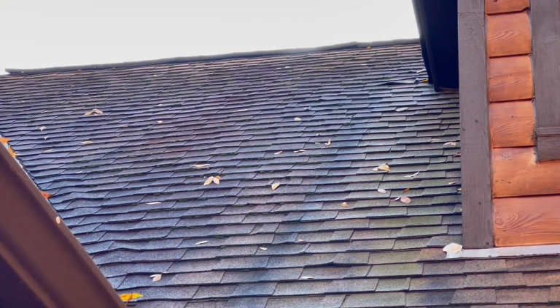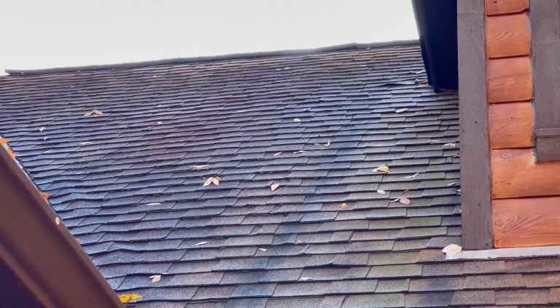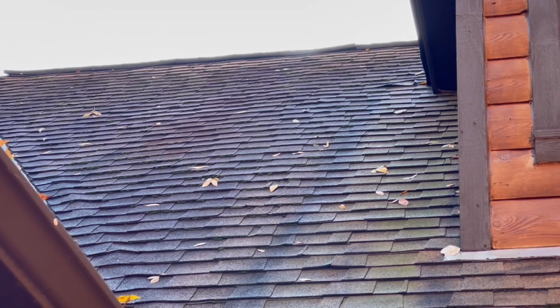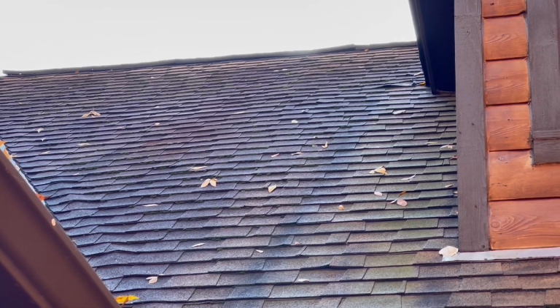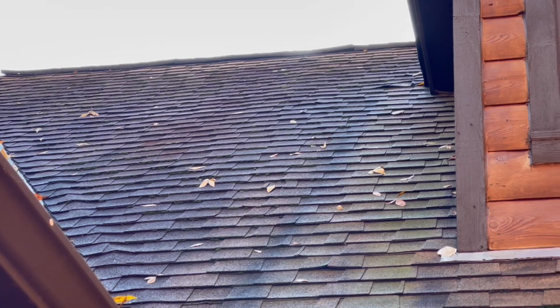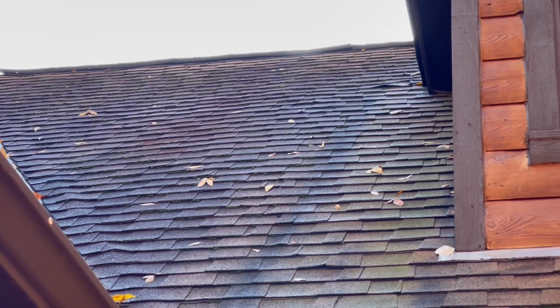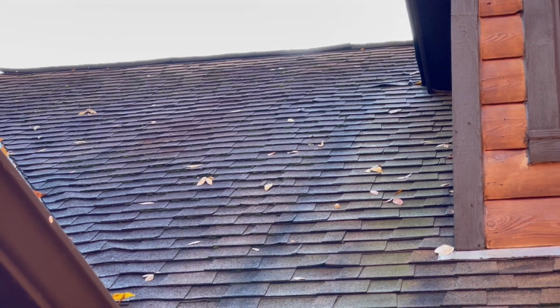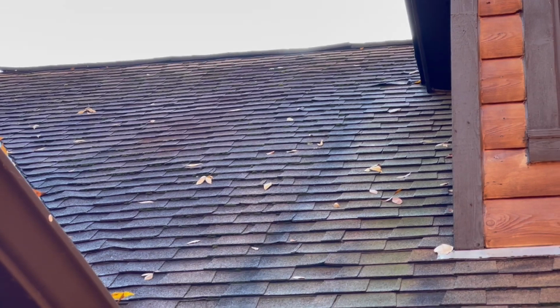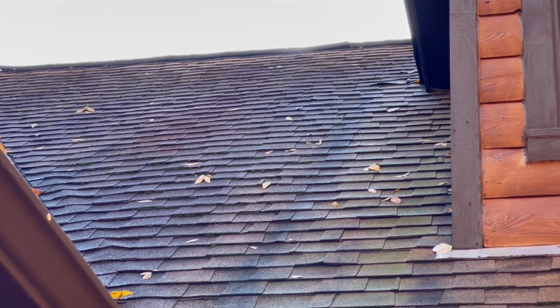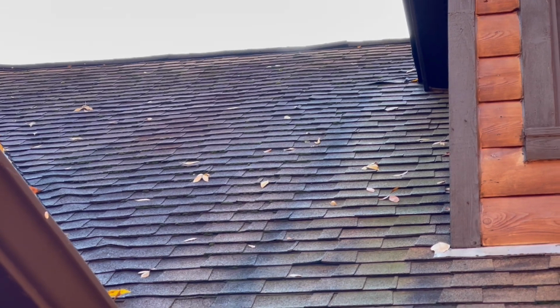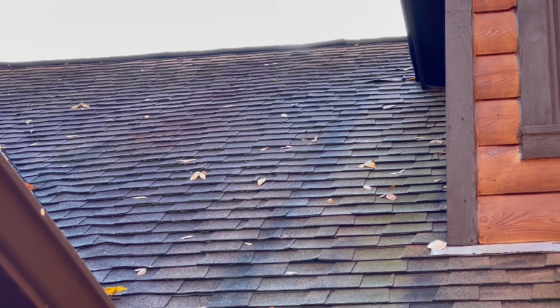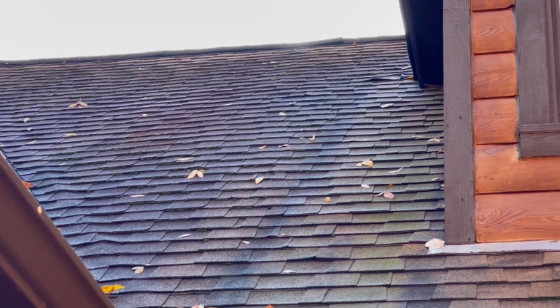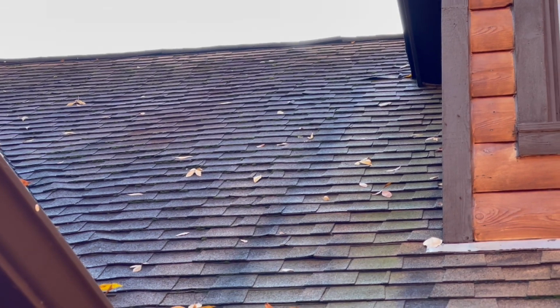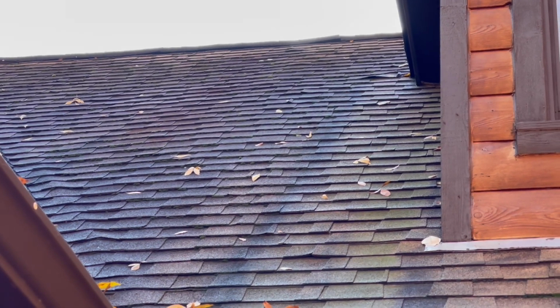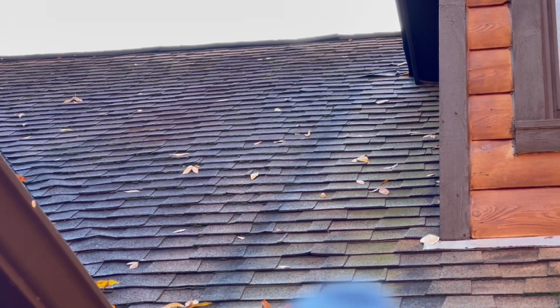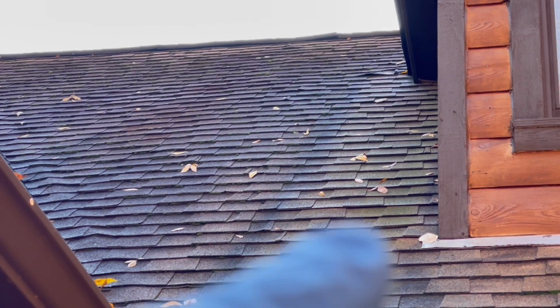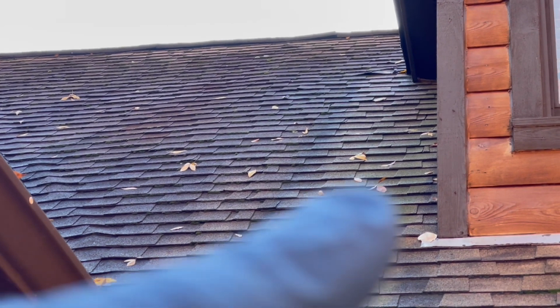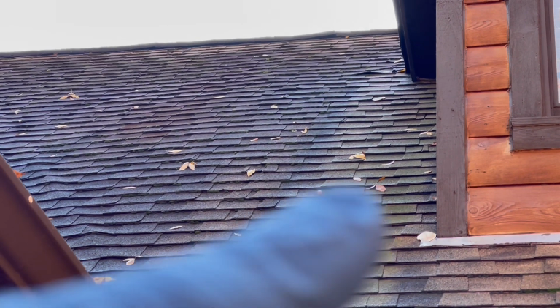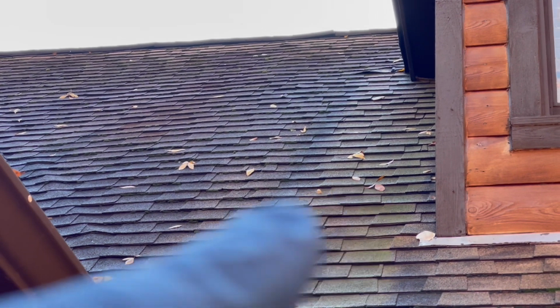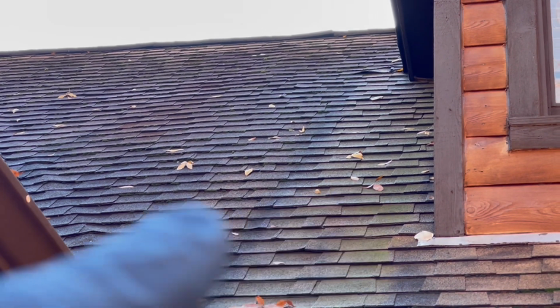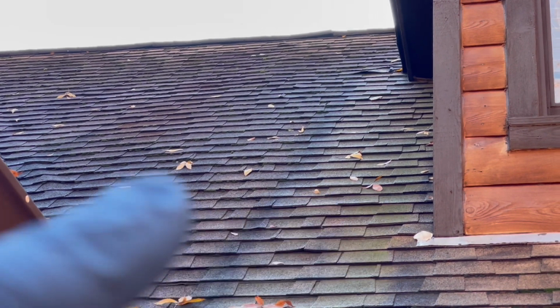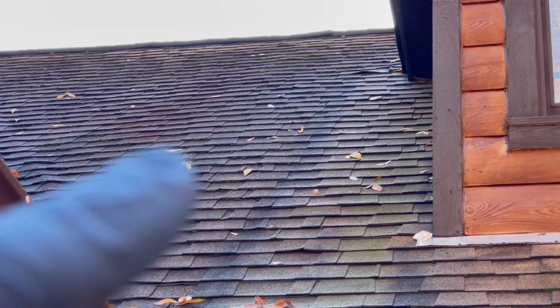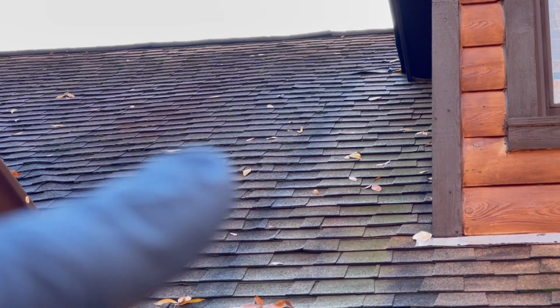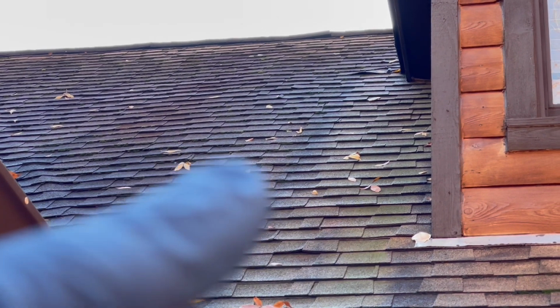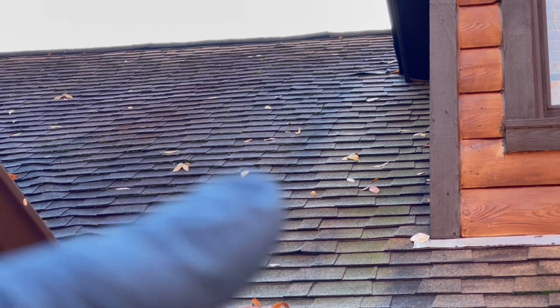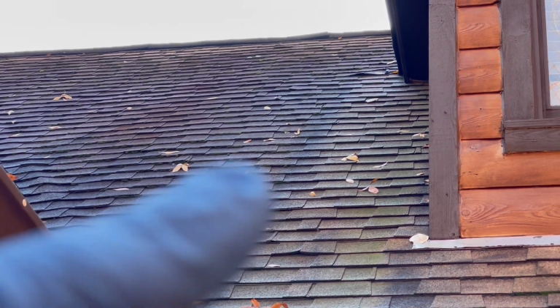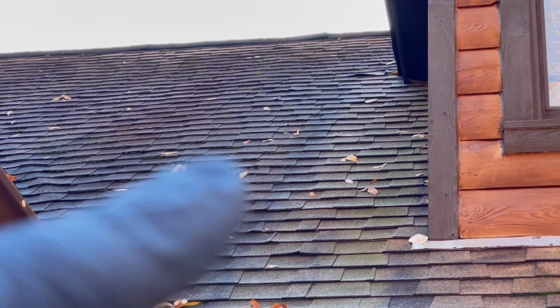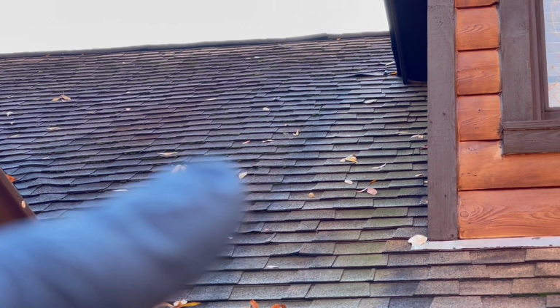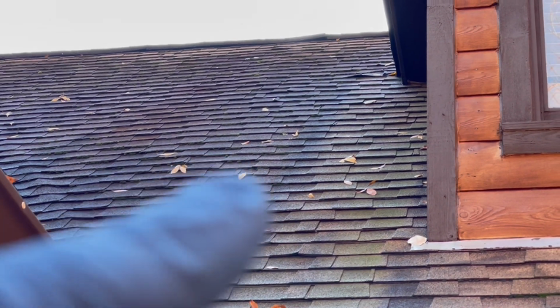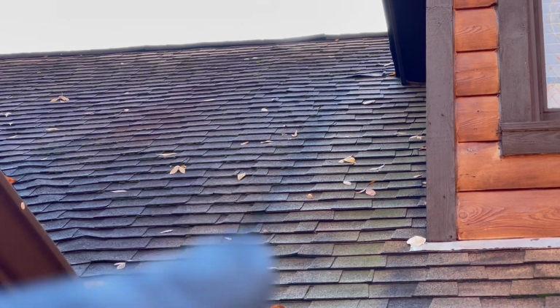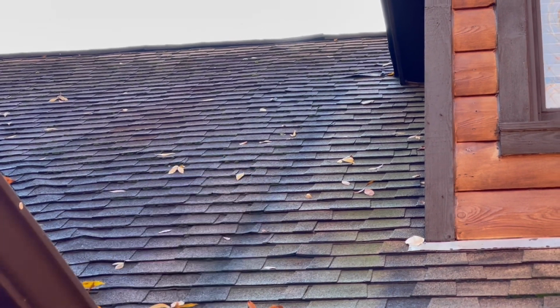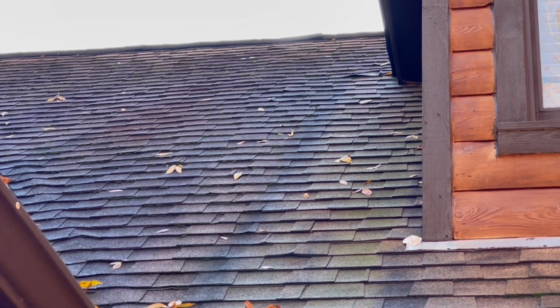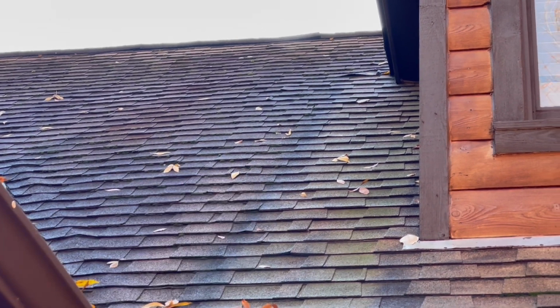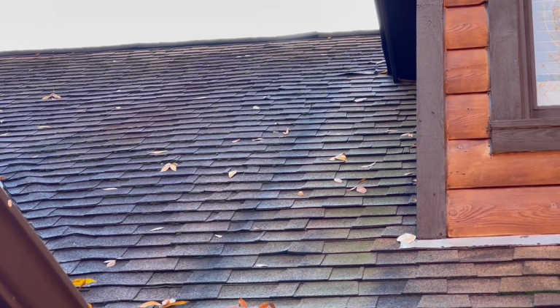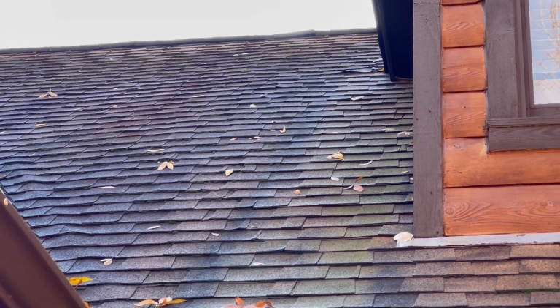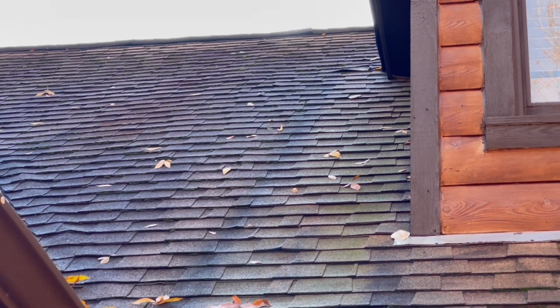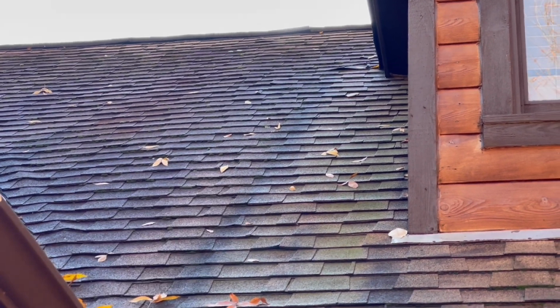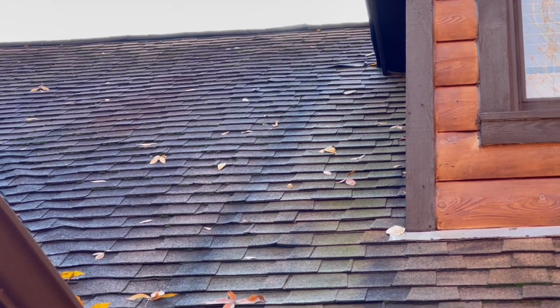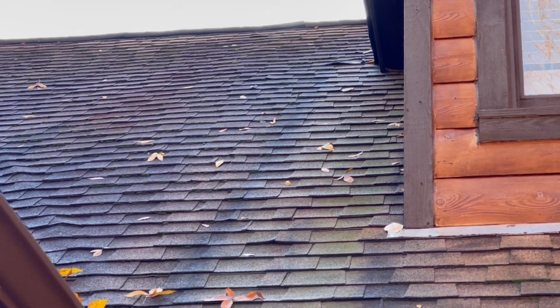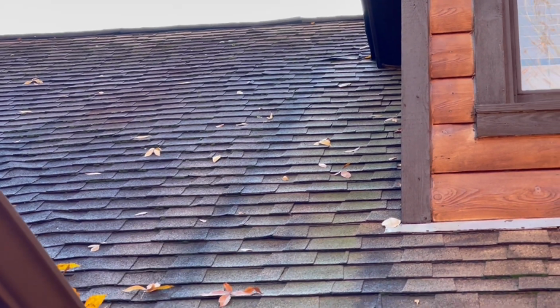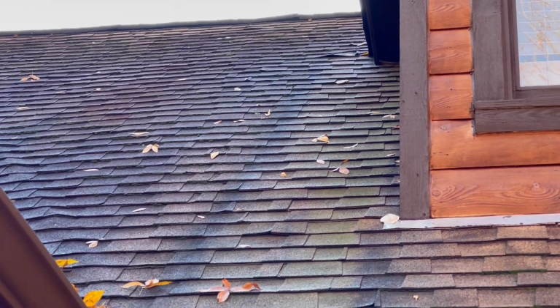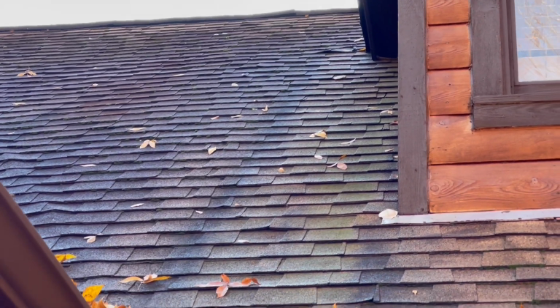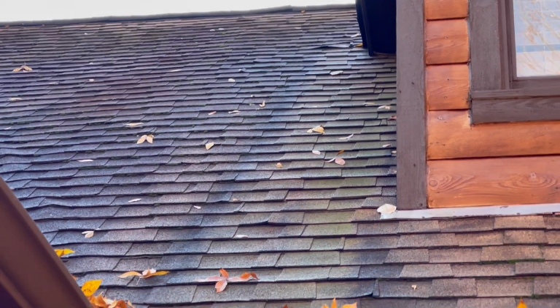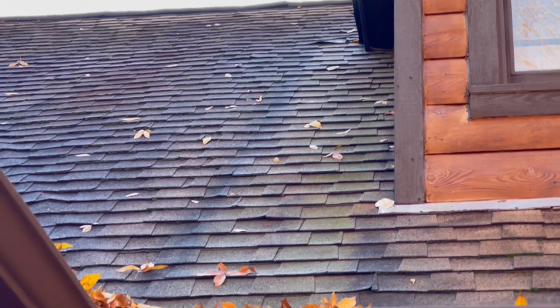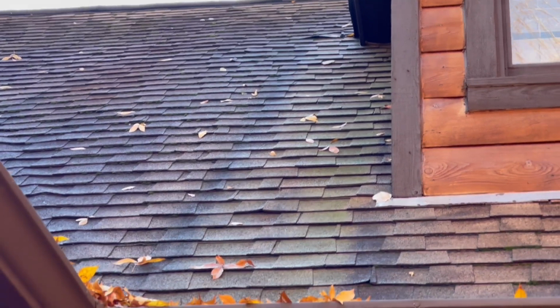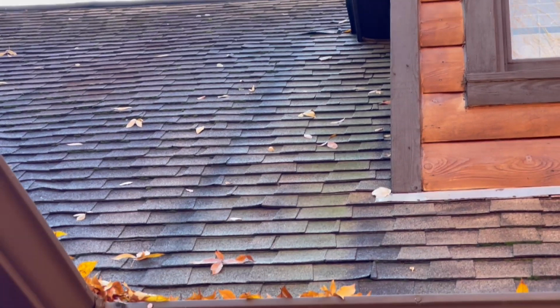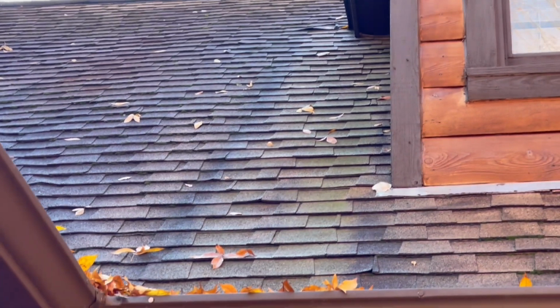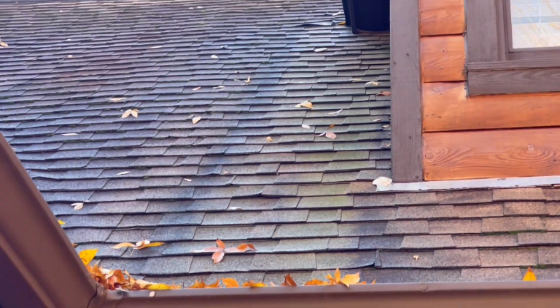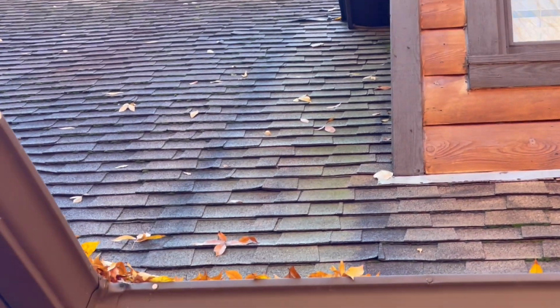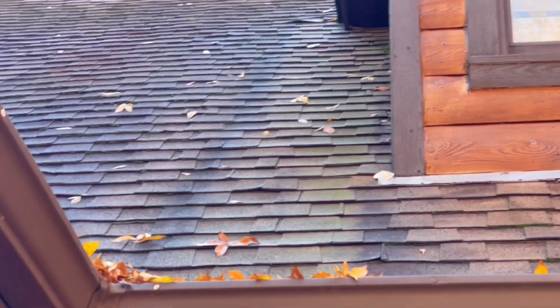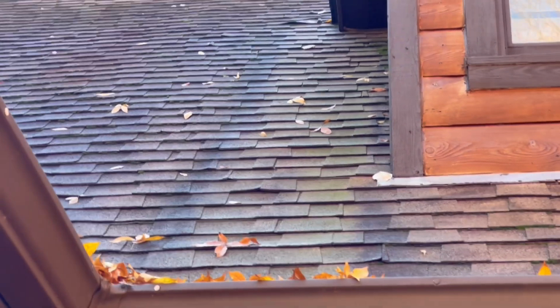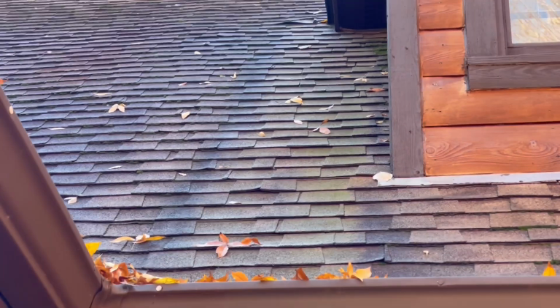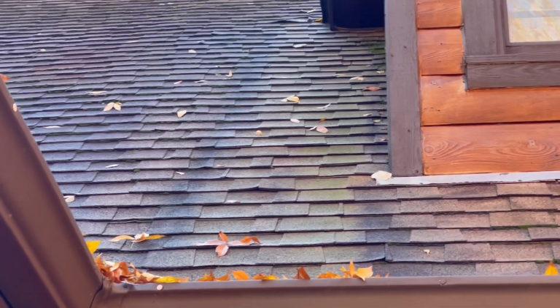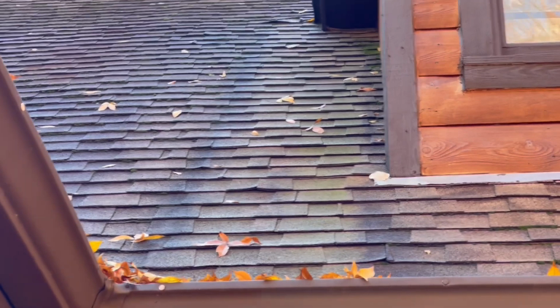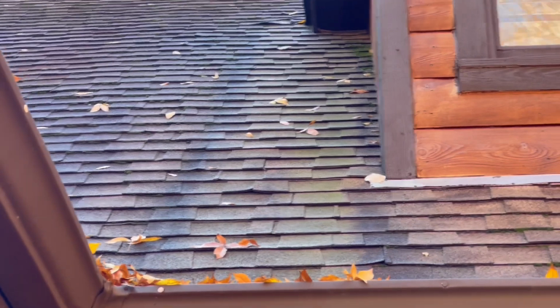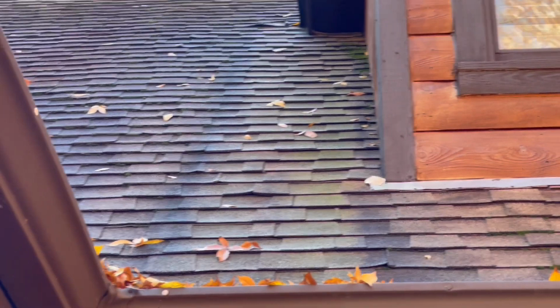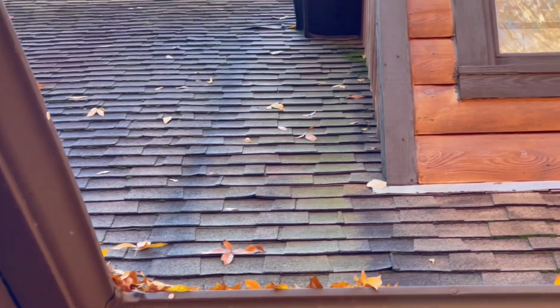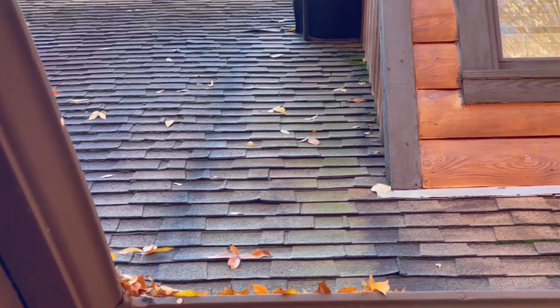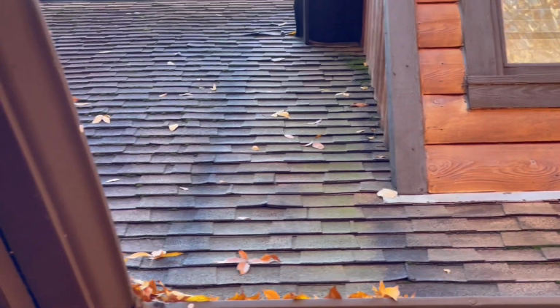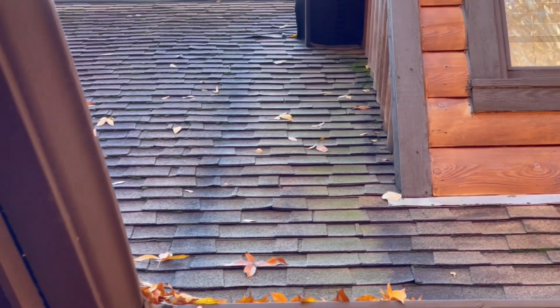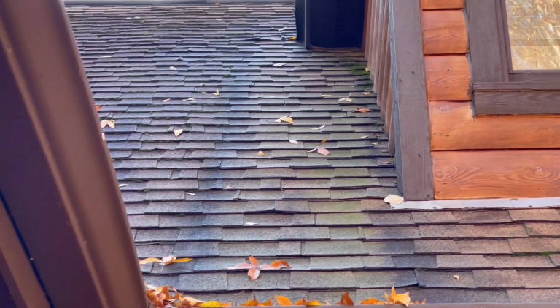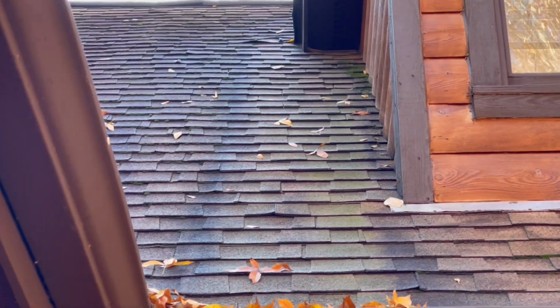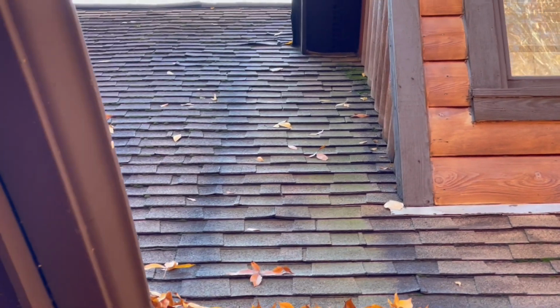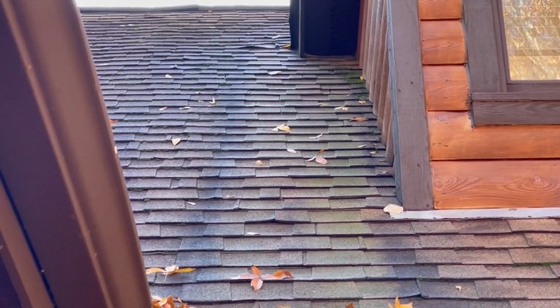Yeah, look at that — that's pretty bad, man. Even some of the shingles are kind of lifting. So it's always good to get a little bit of video like this before and after.